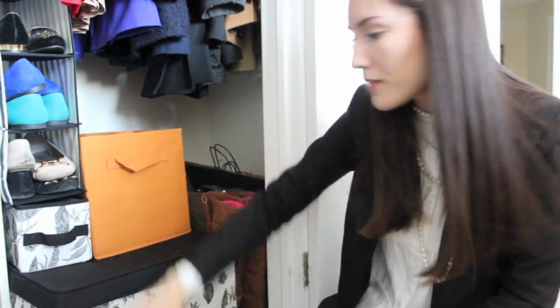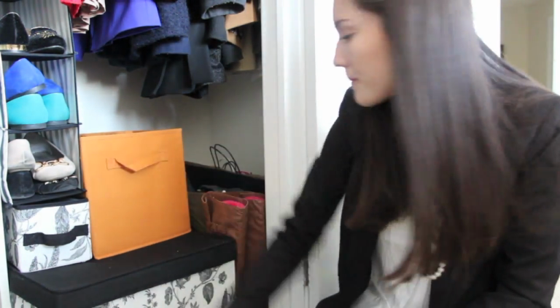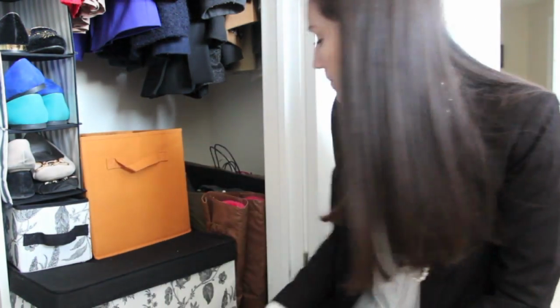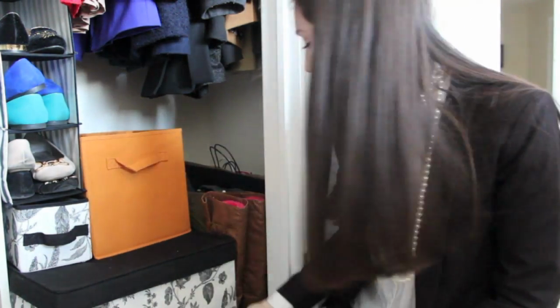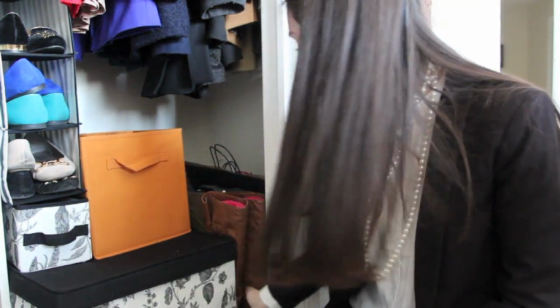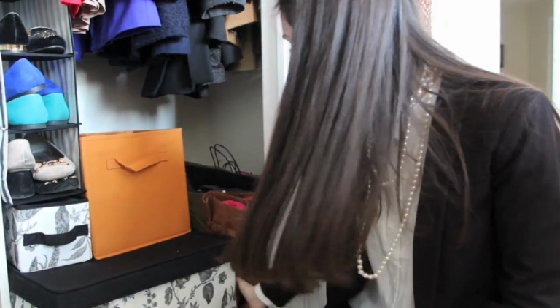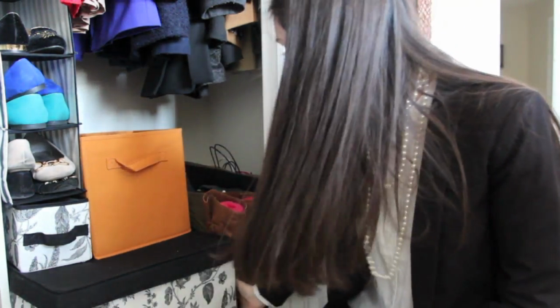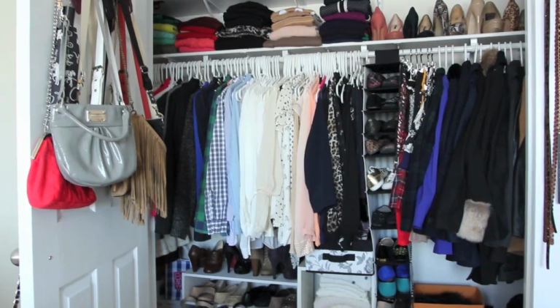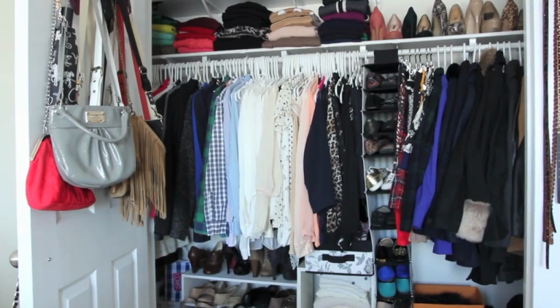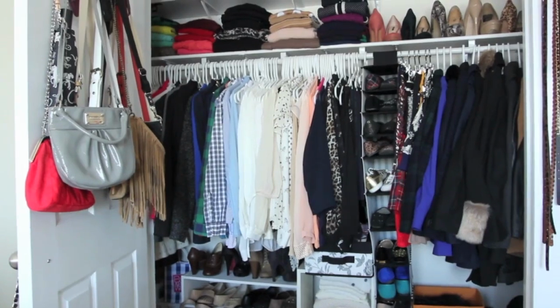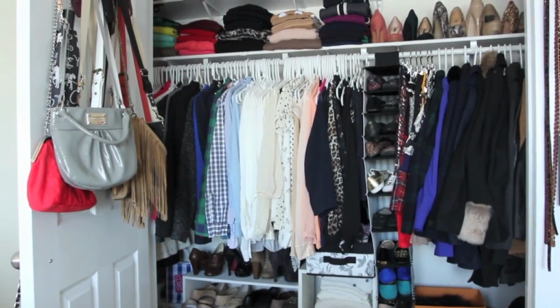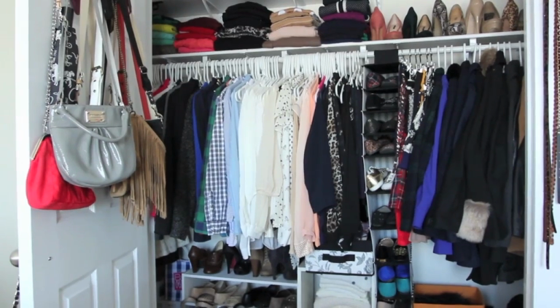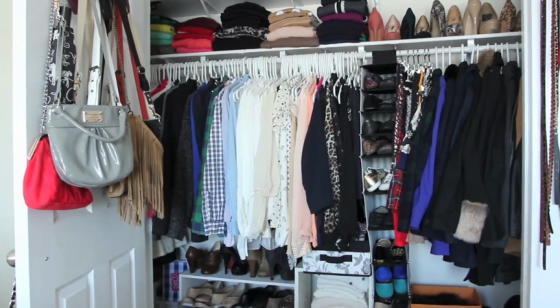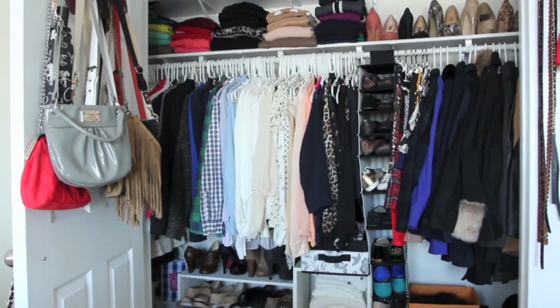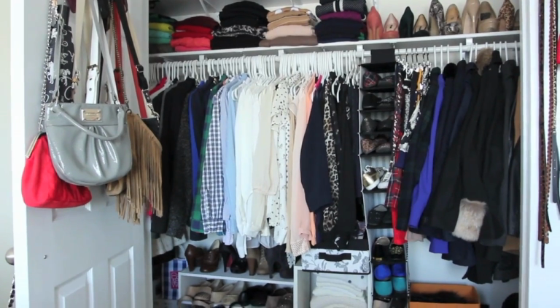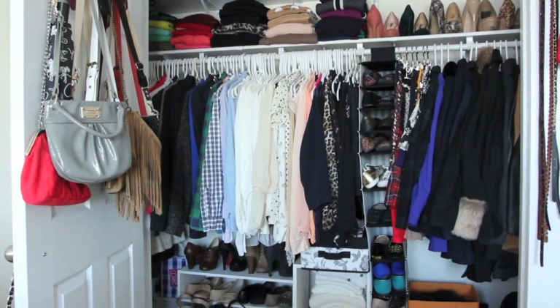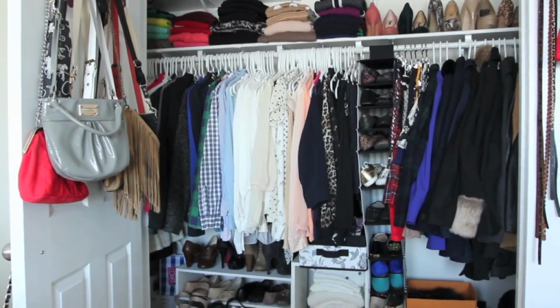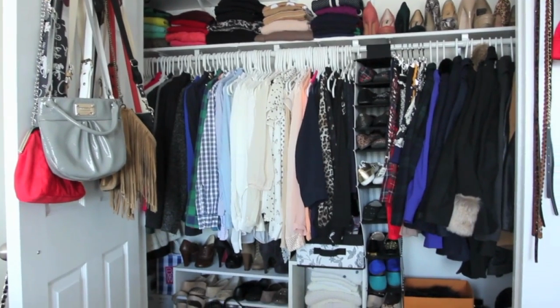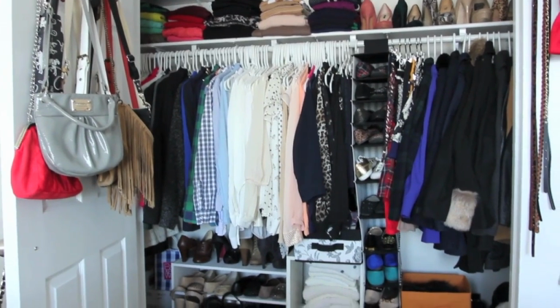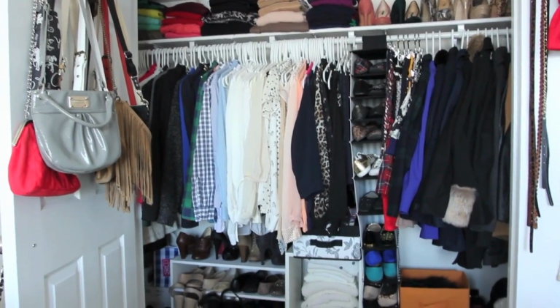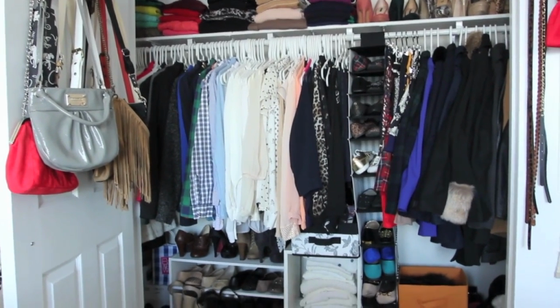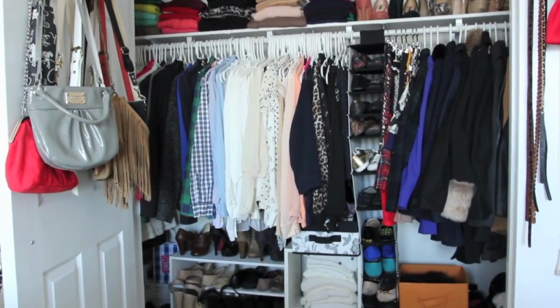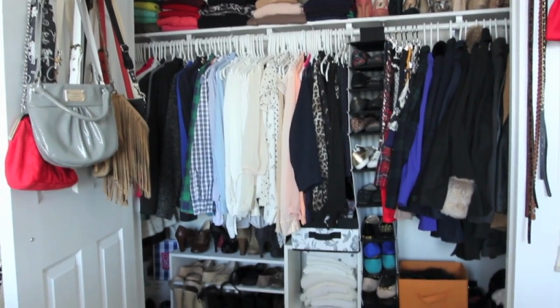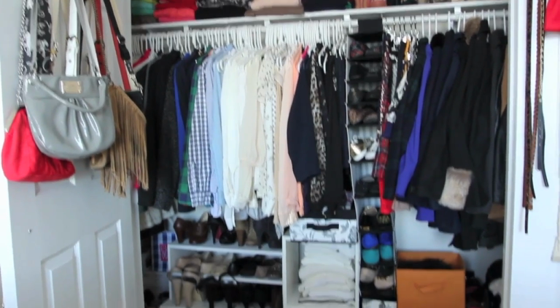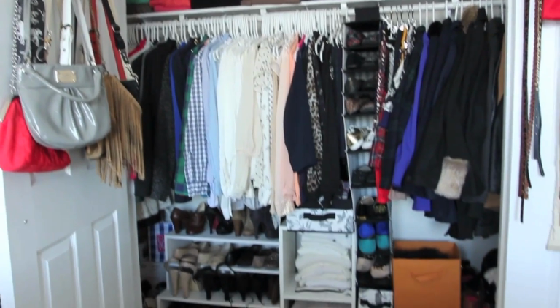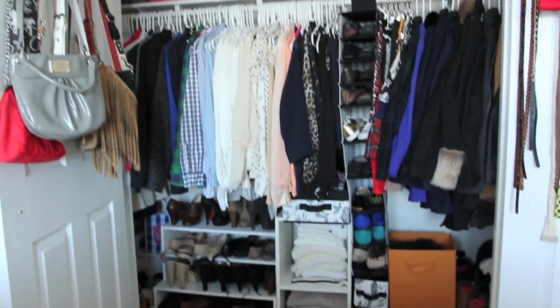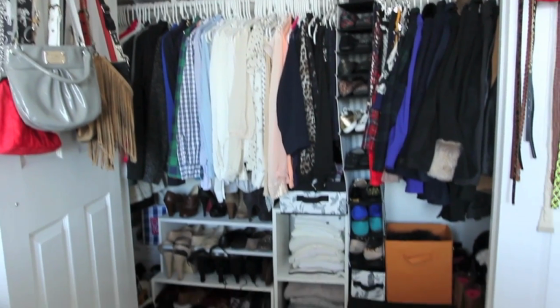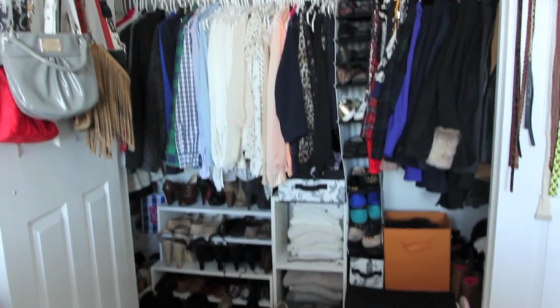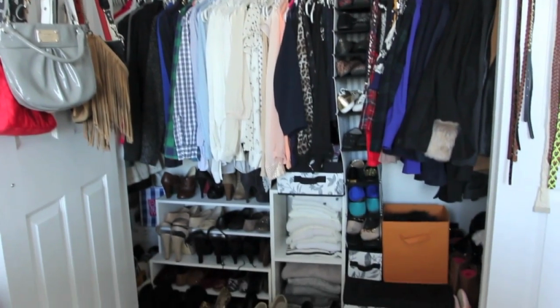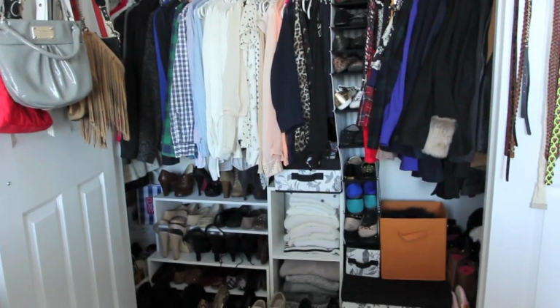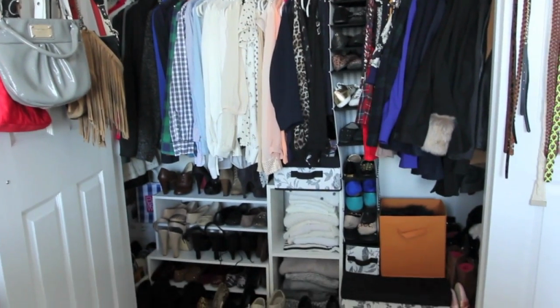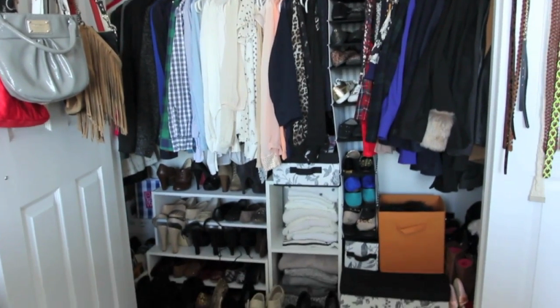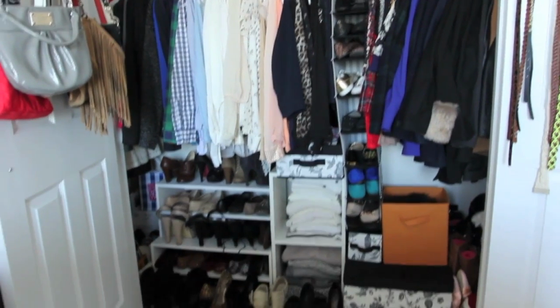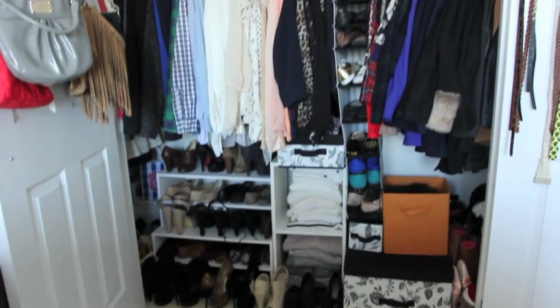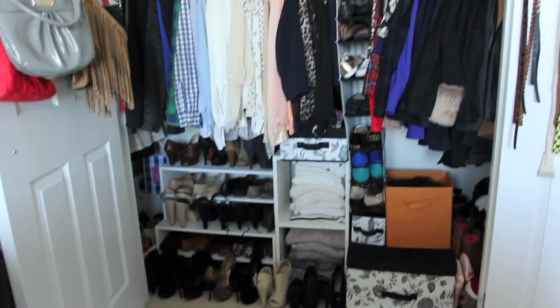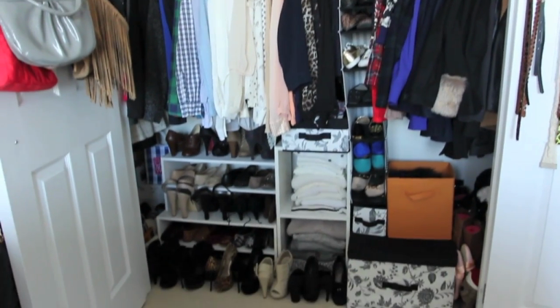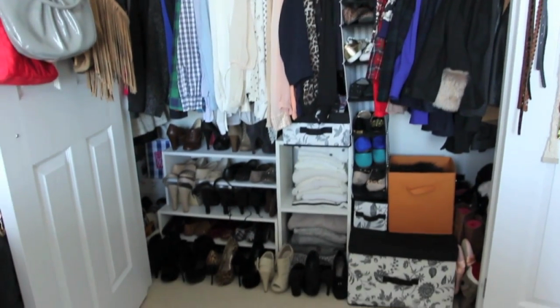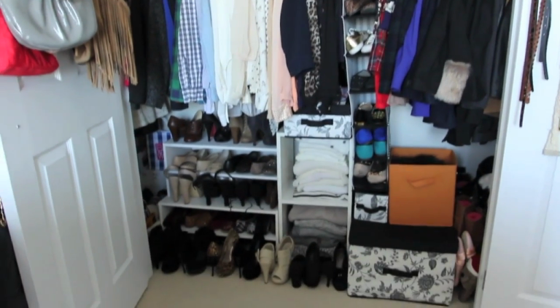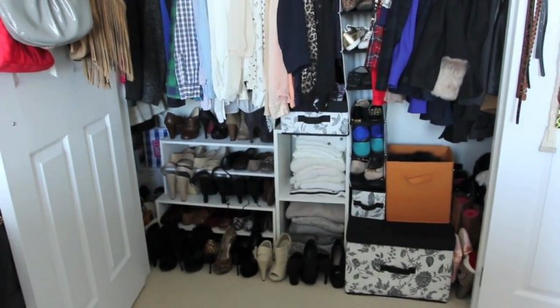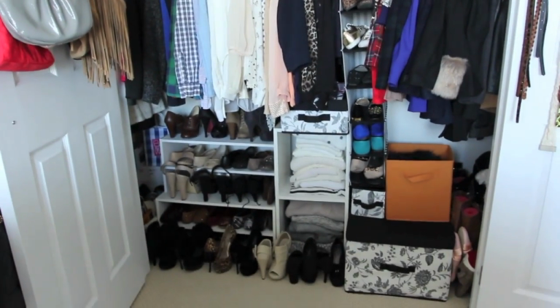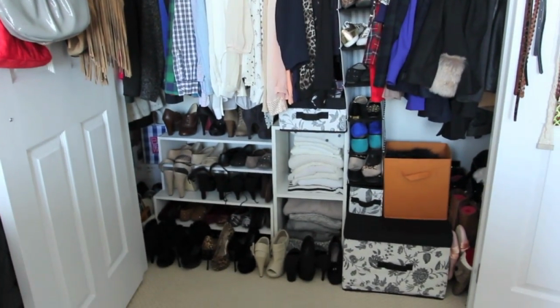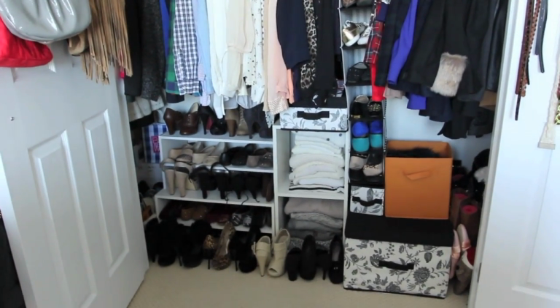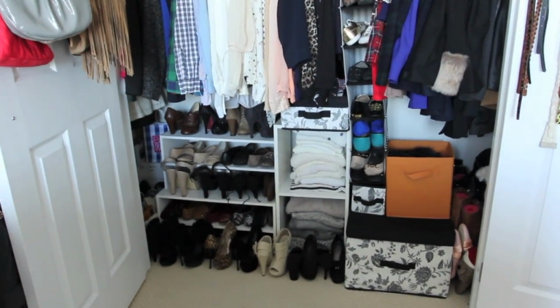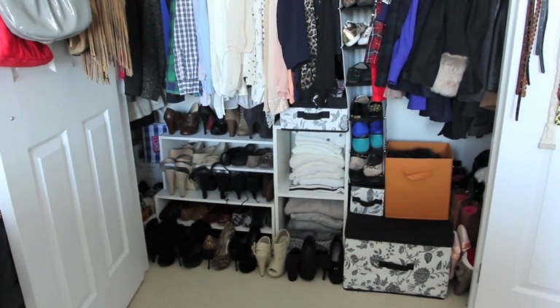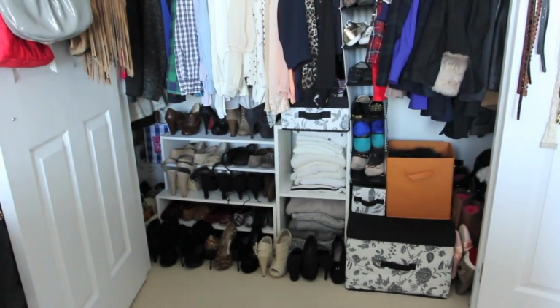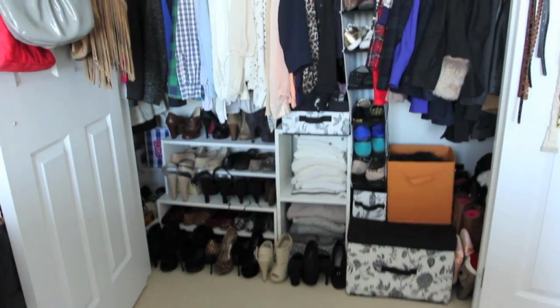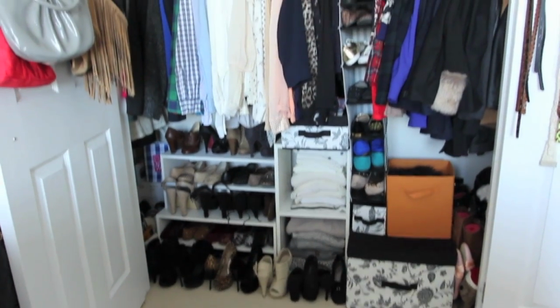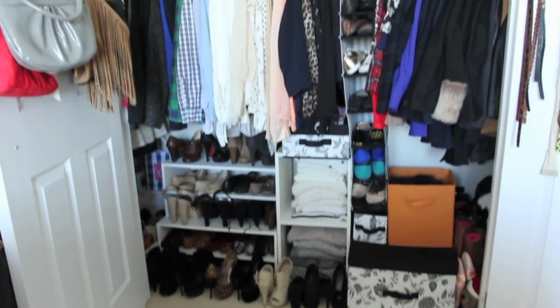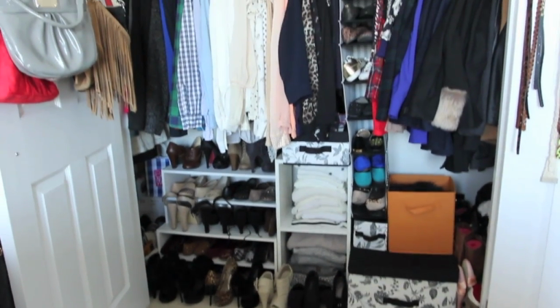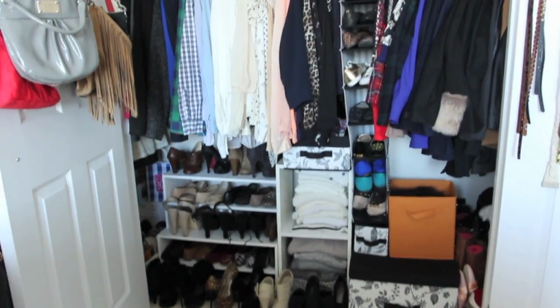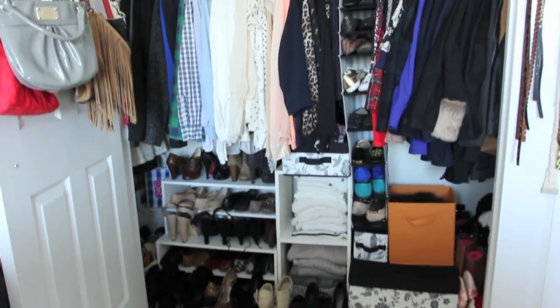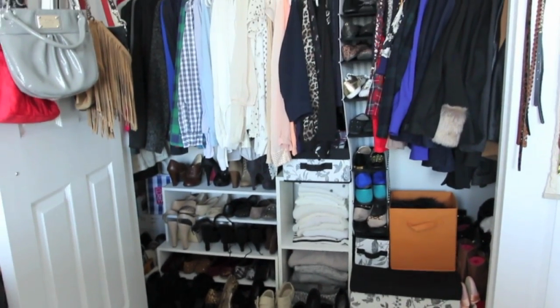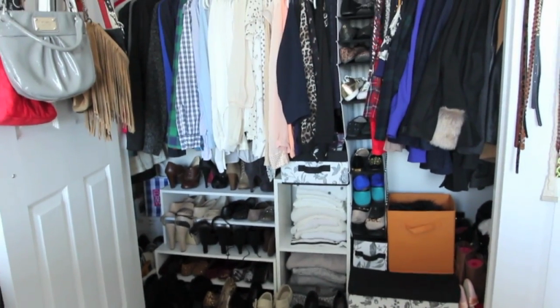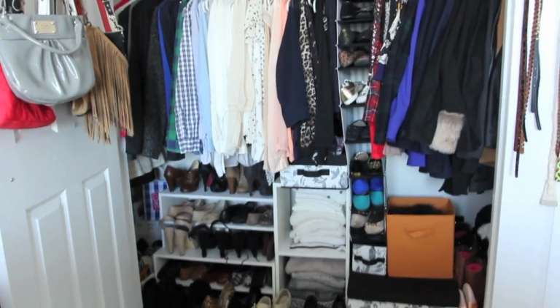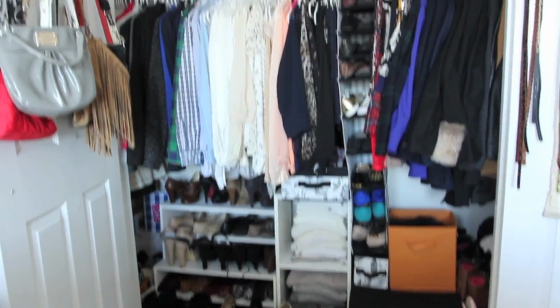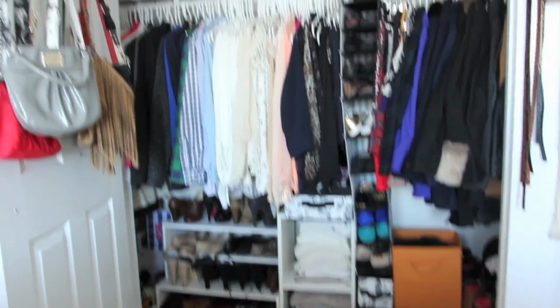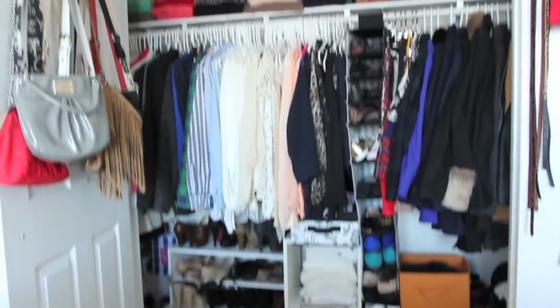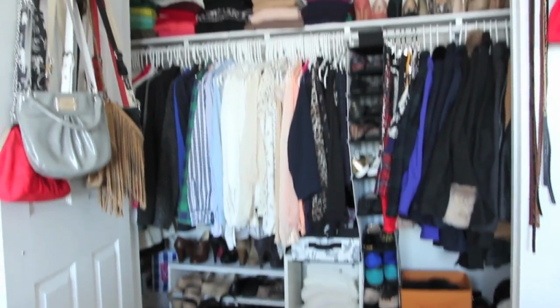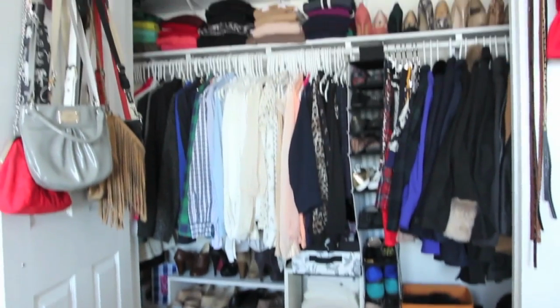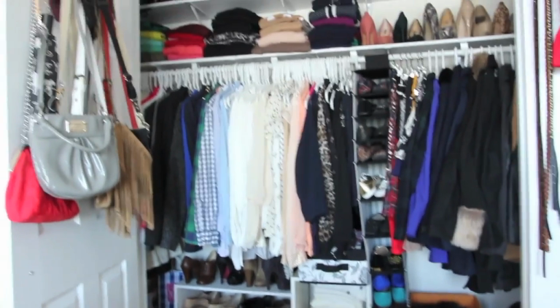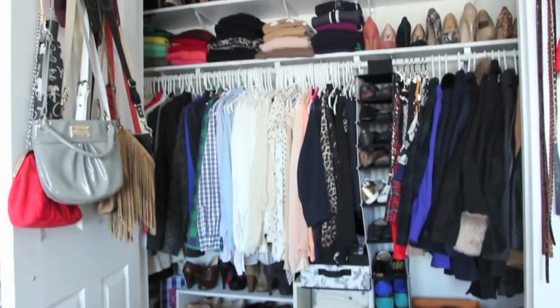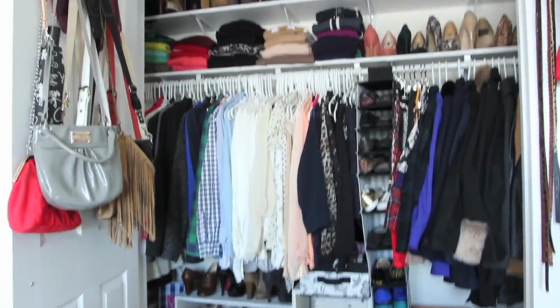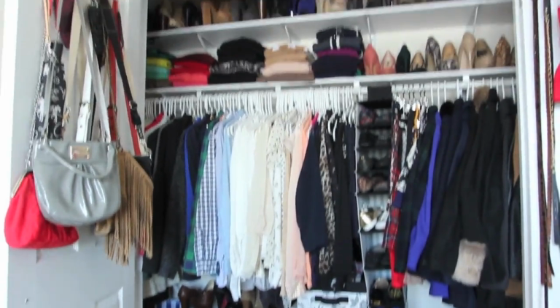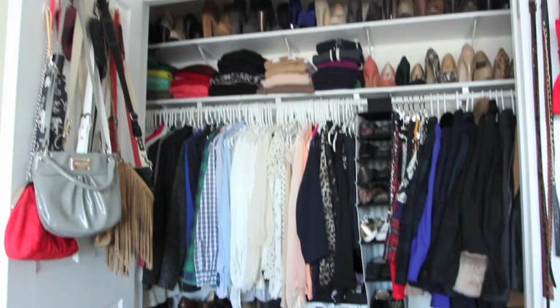I hope you guys liked how I organized my closet and found it at least a little bit helpful! I'll see you guys in my next video — bye!